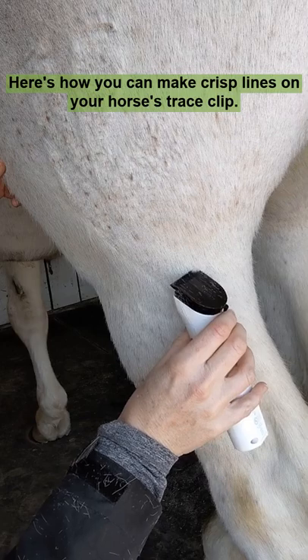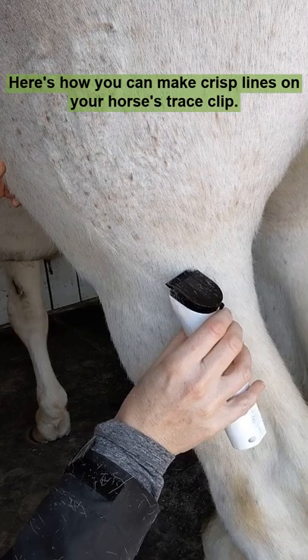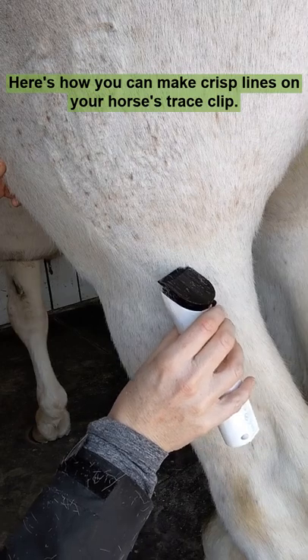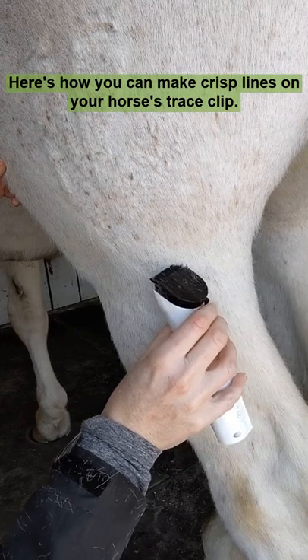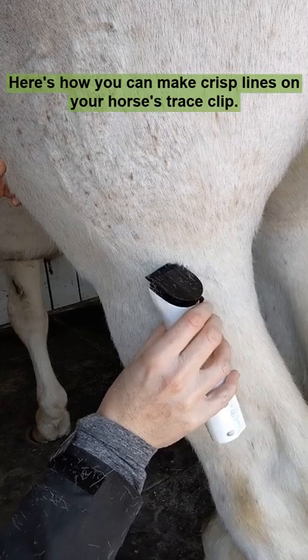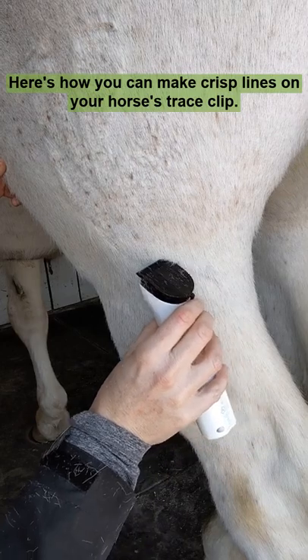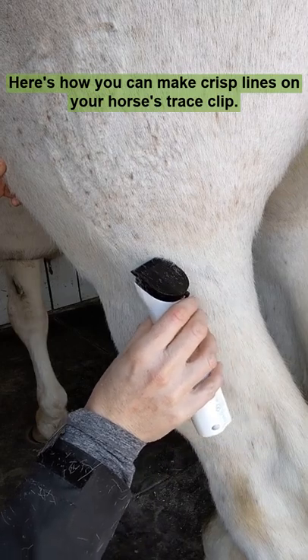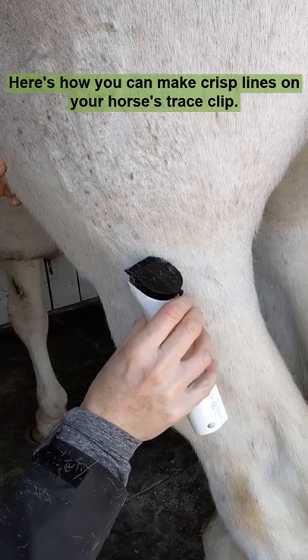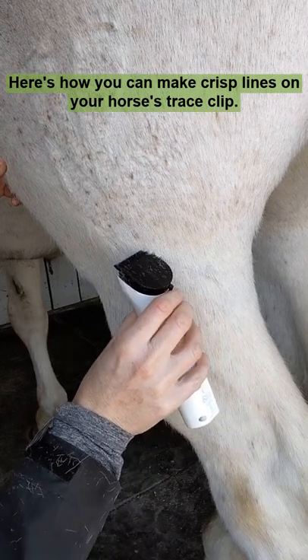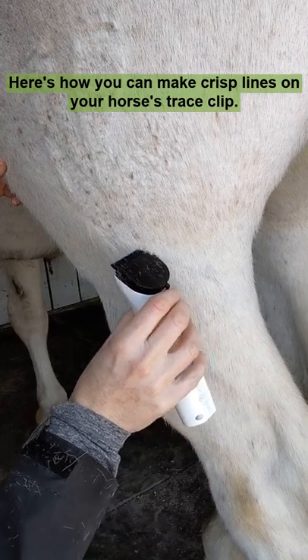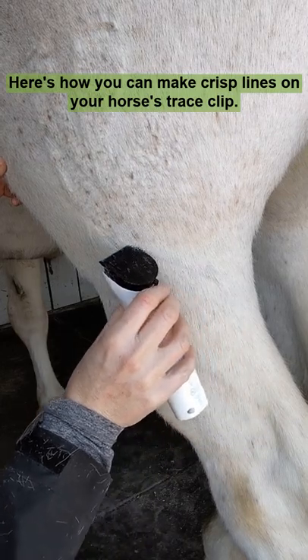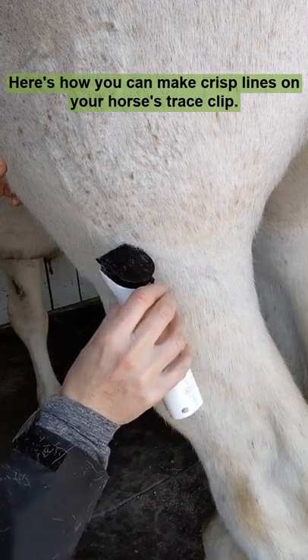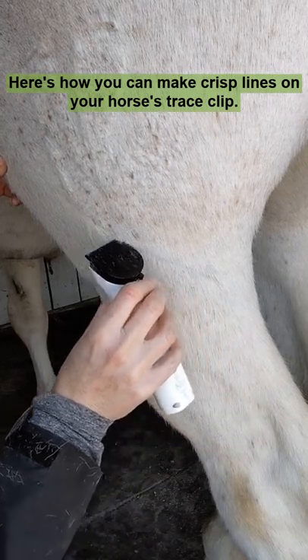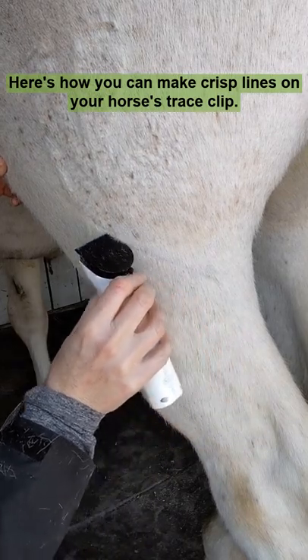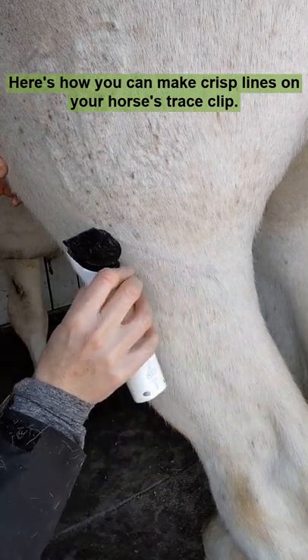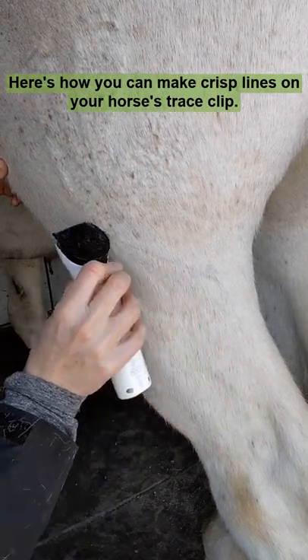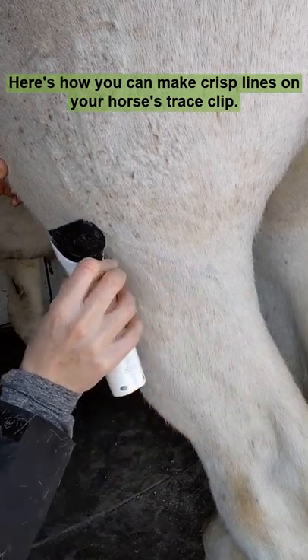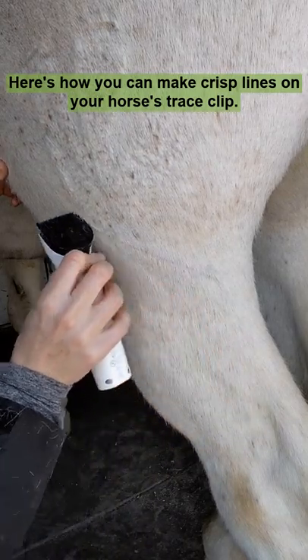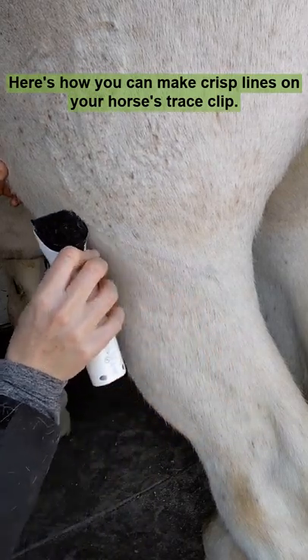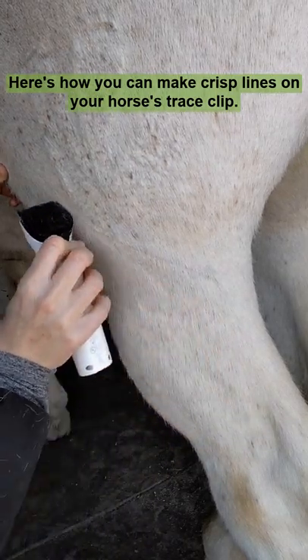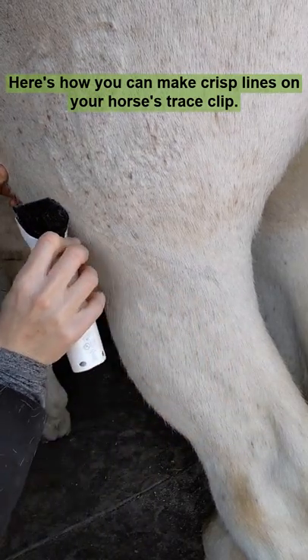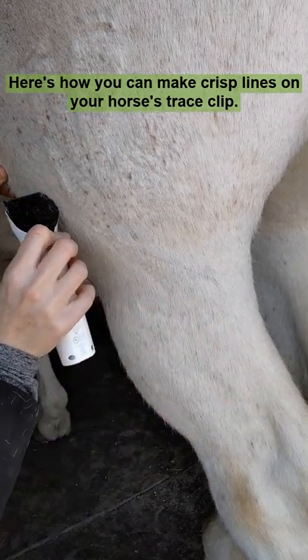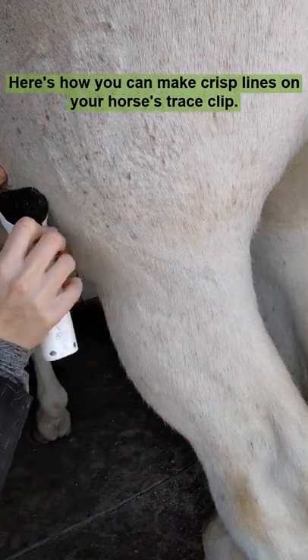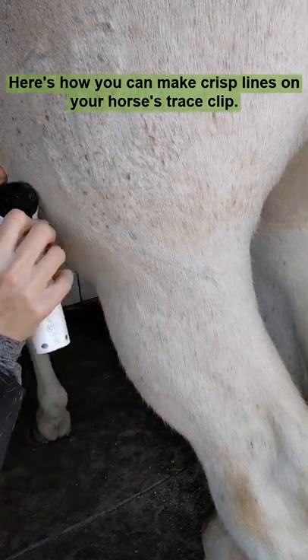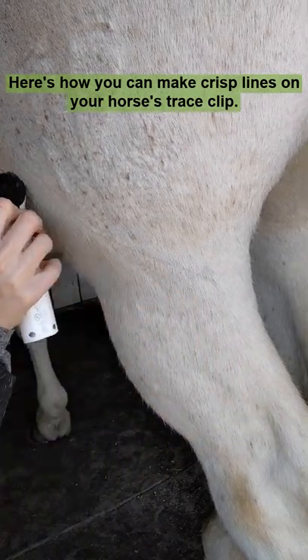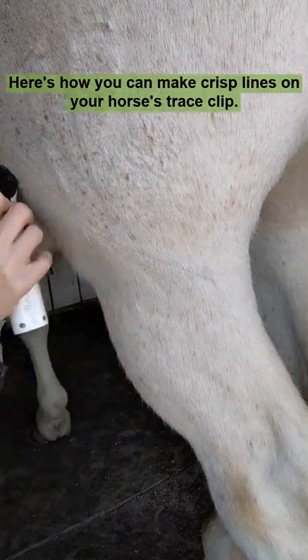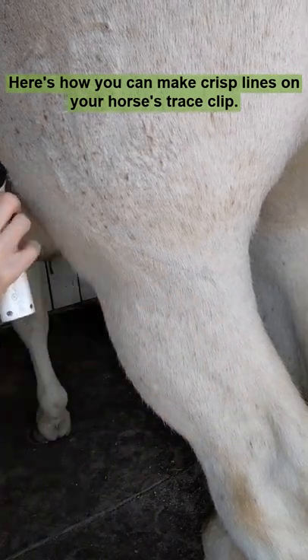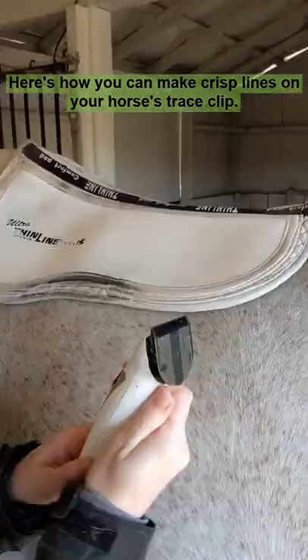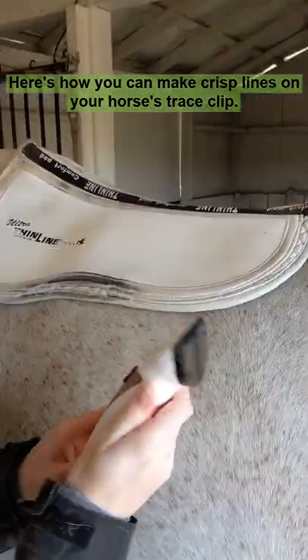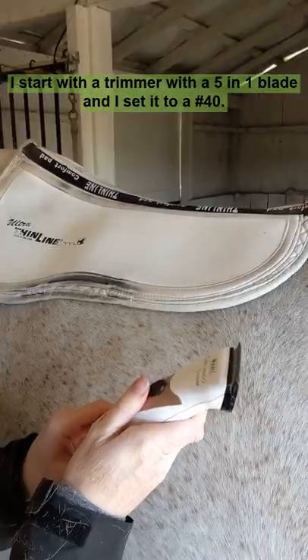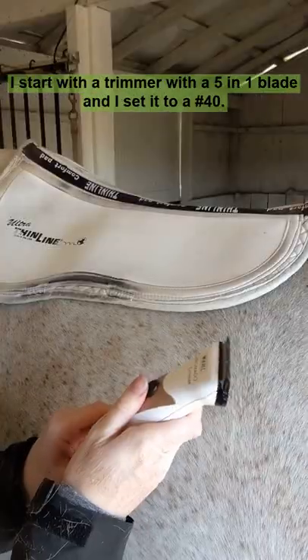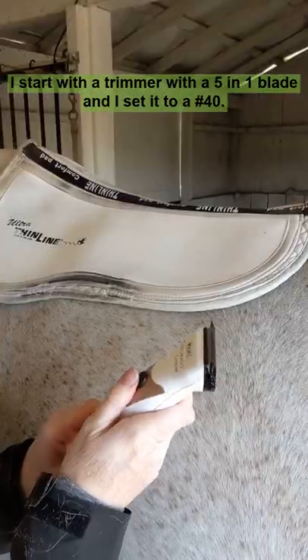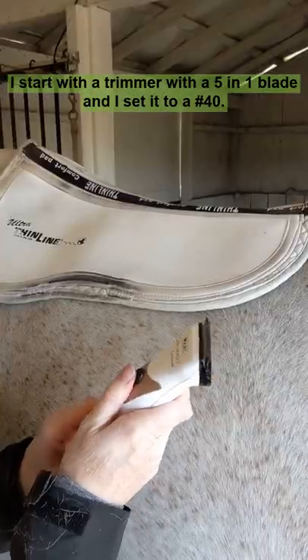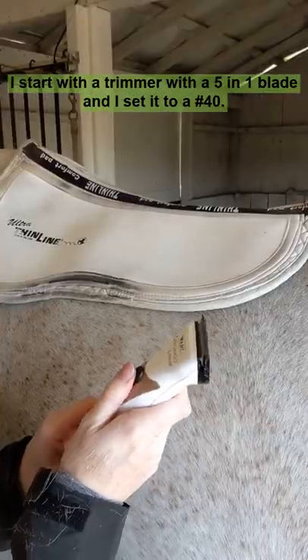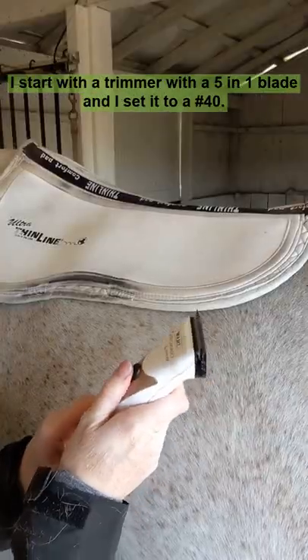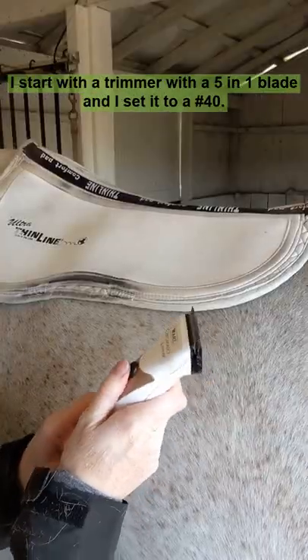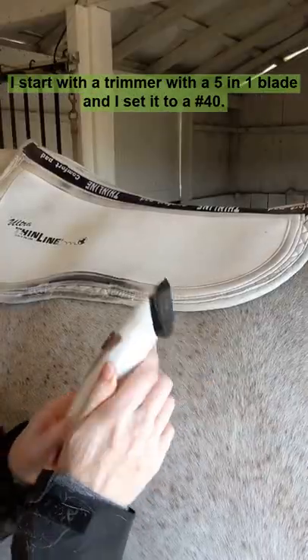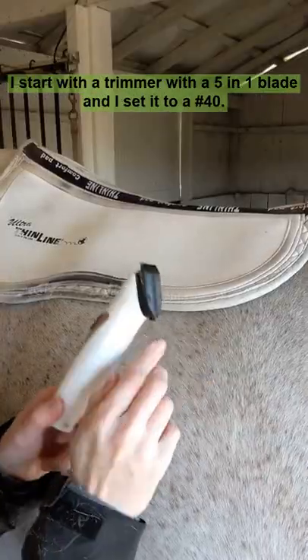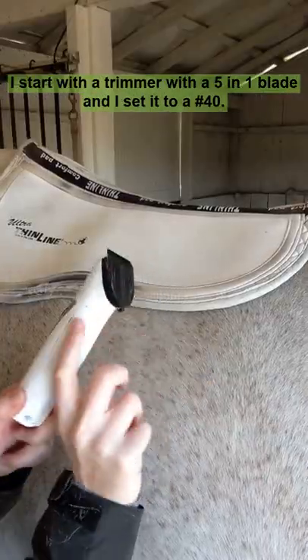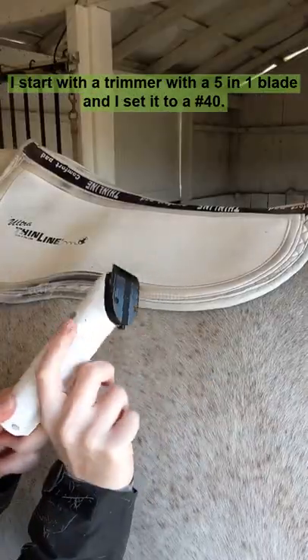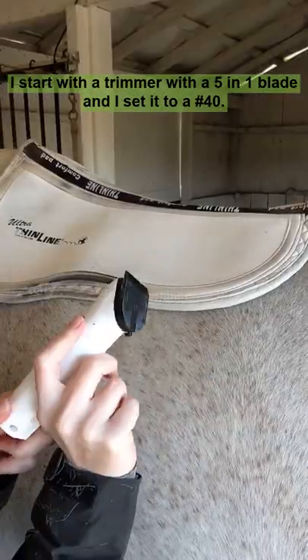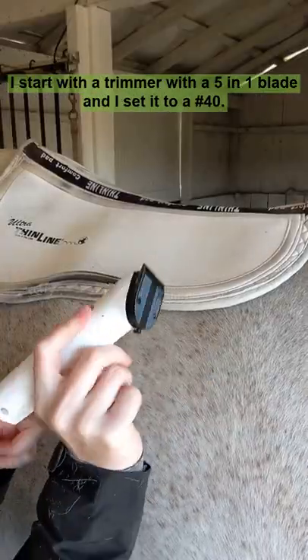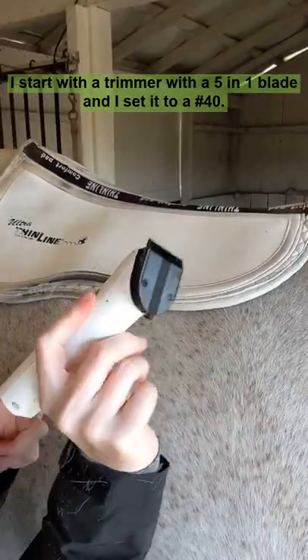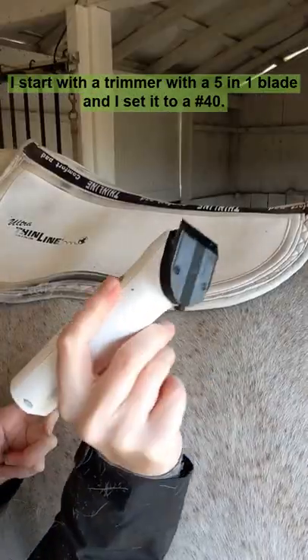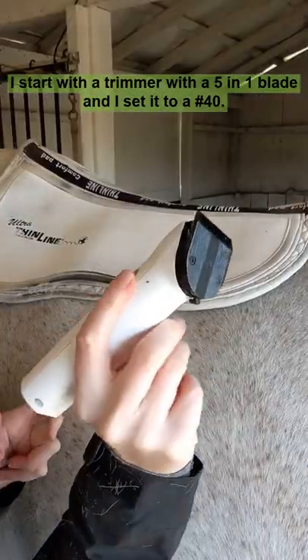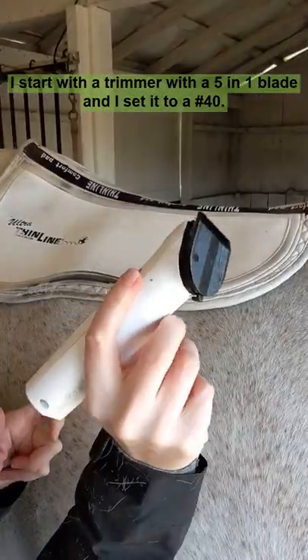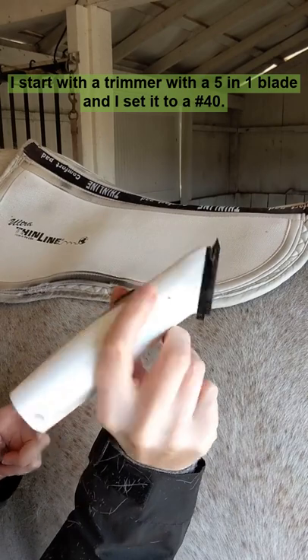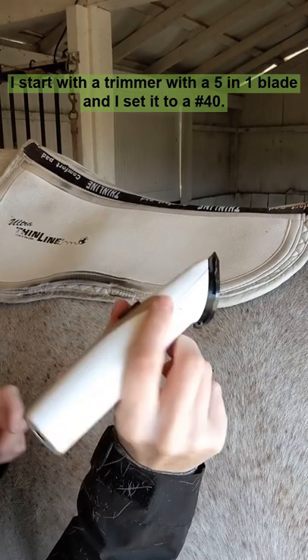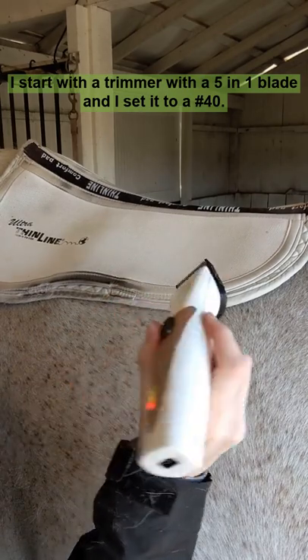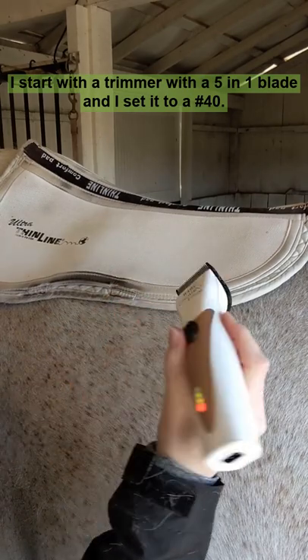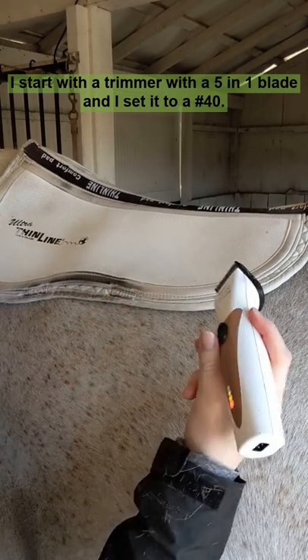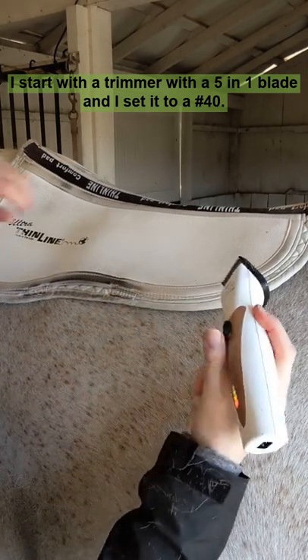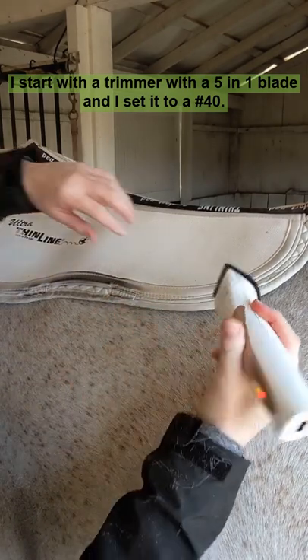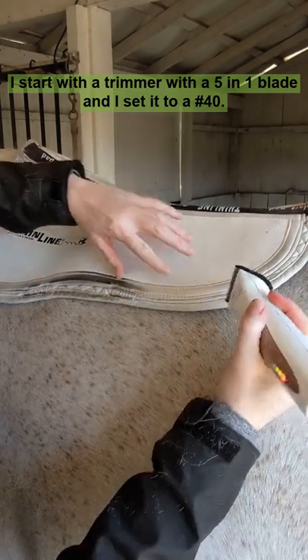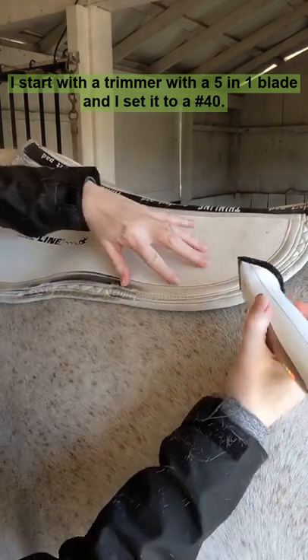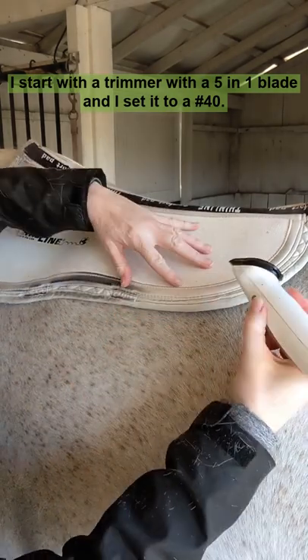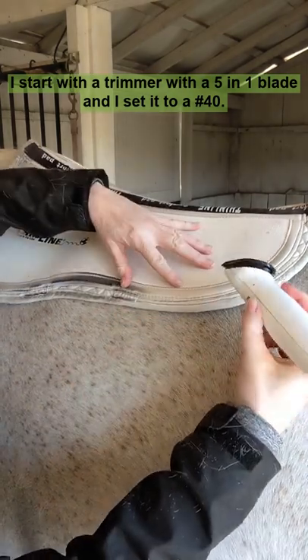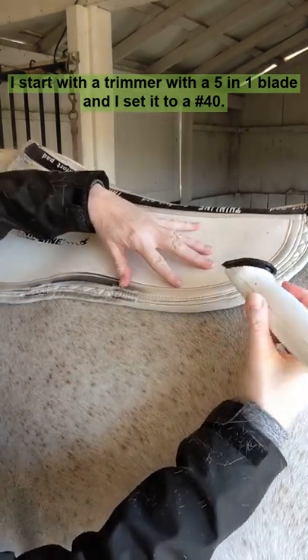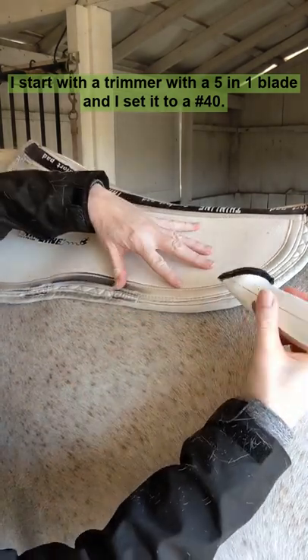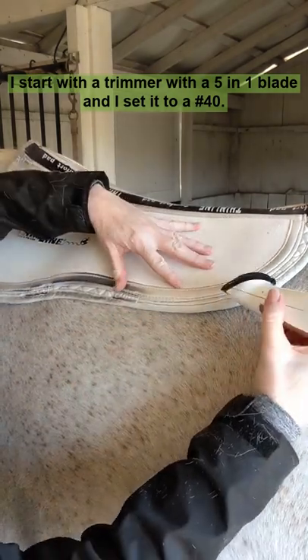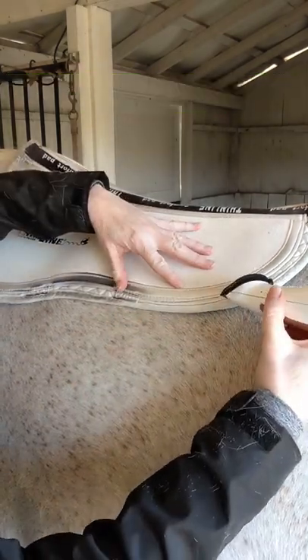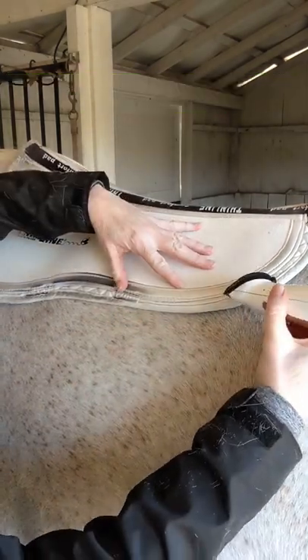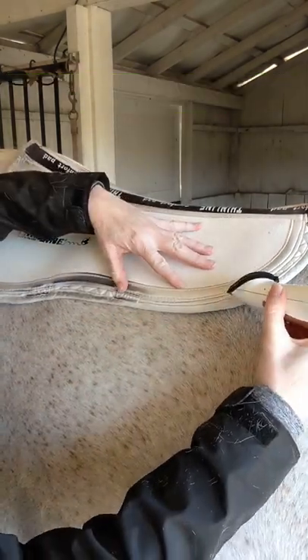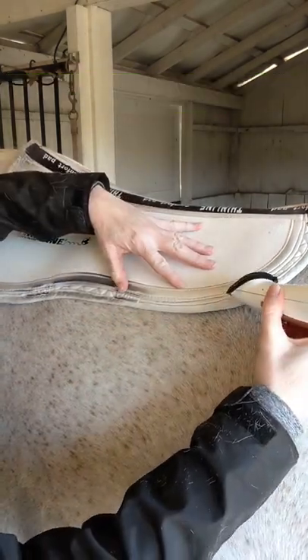Here's how you can make crisp lines on your horse's trace clip. I start with a trimmer with a 5-in-1 blade and I set it to a number 40.